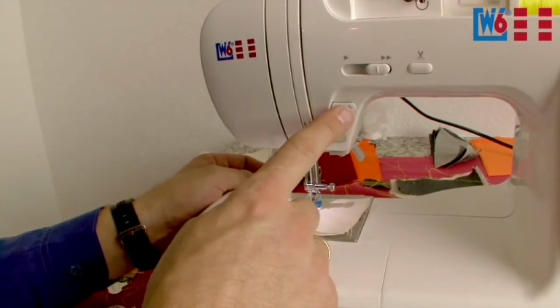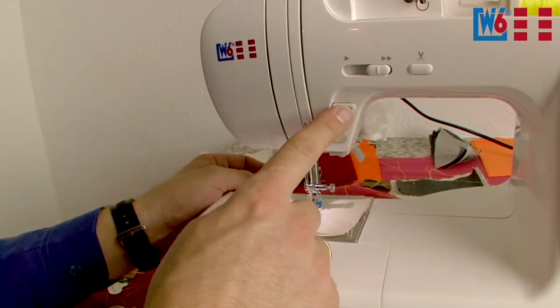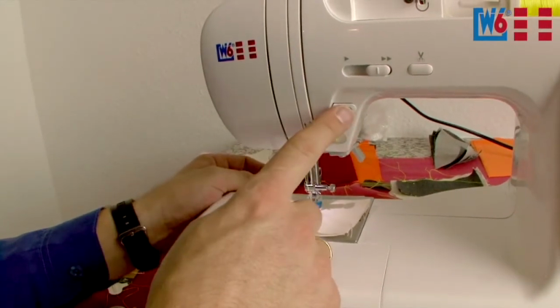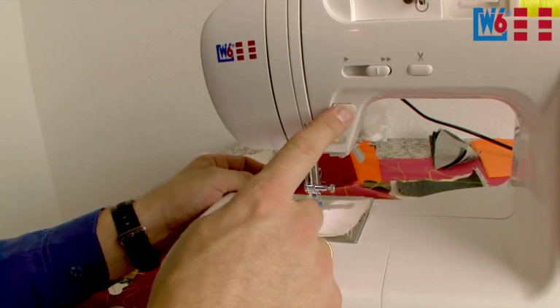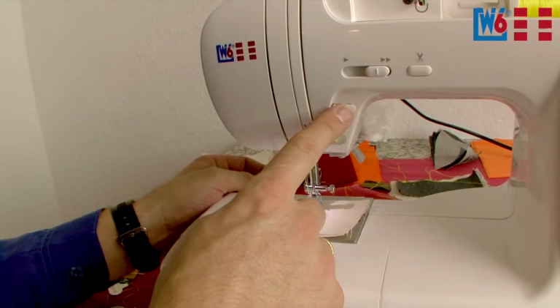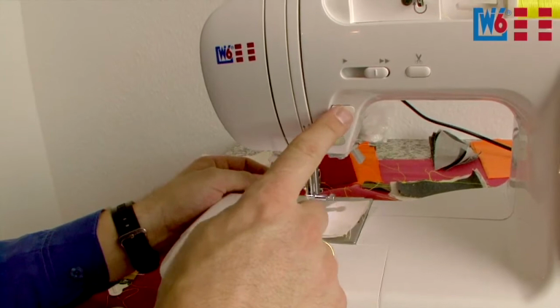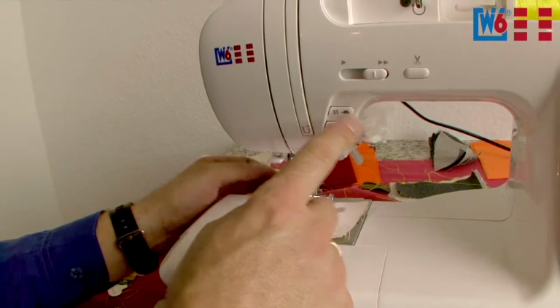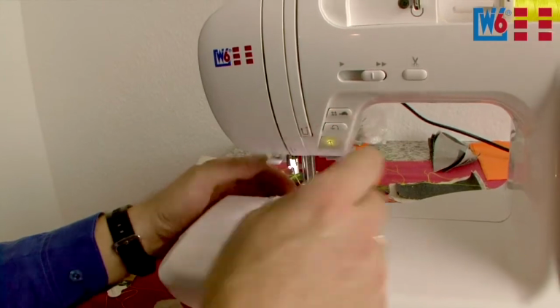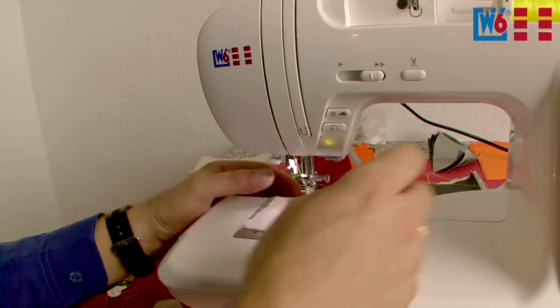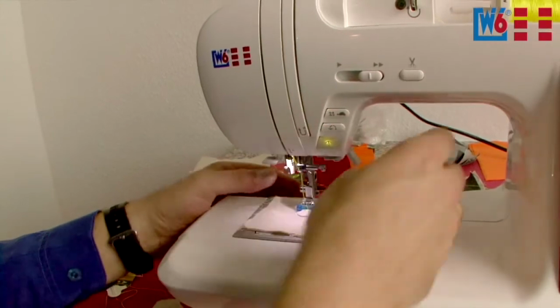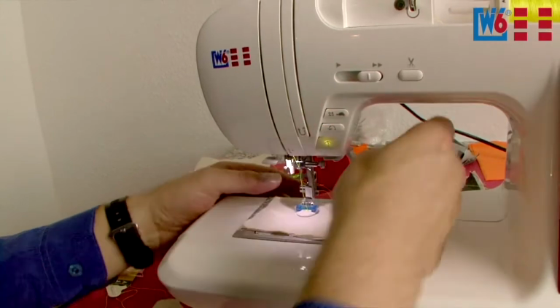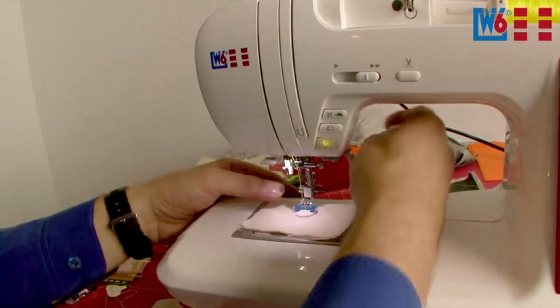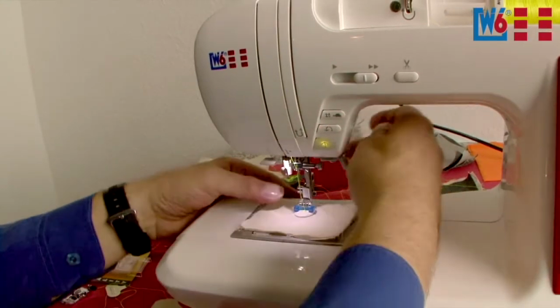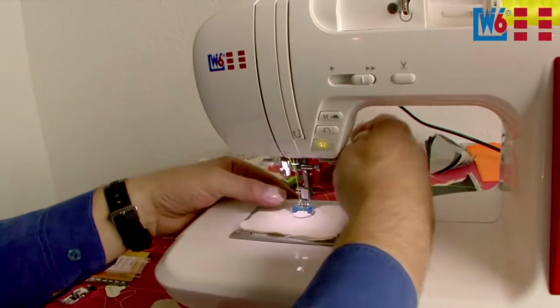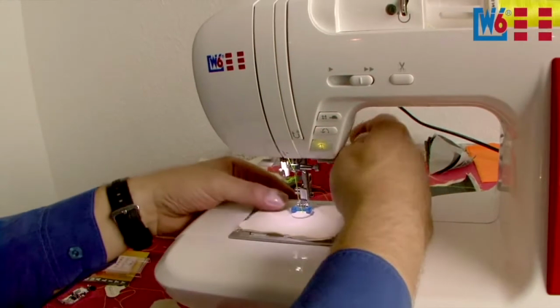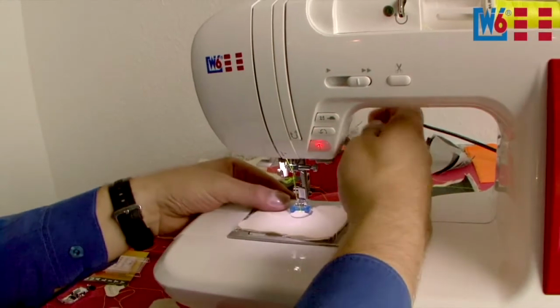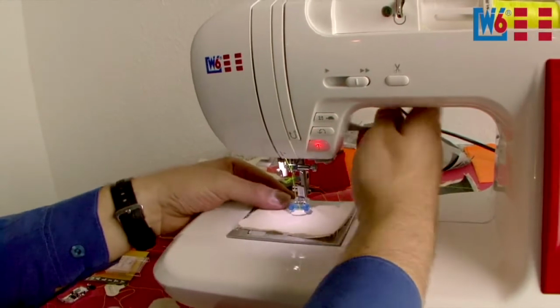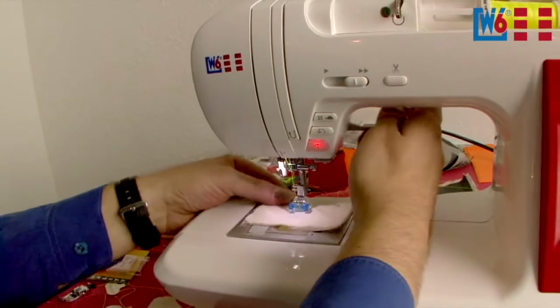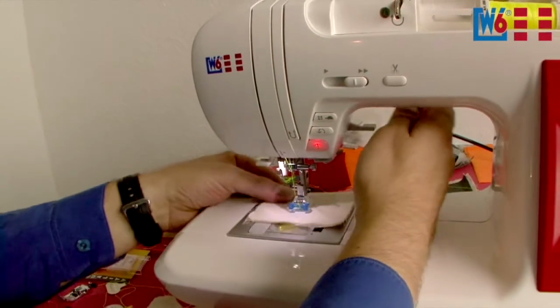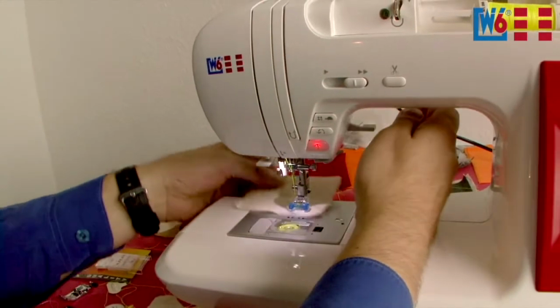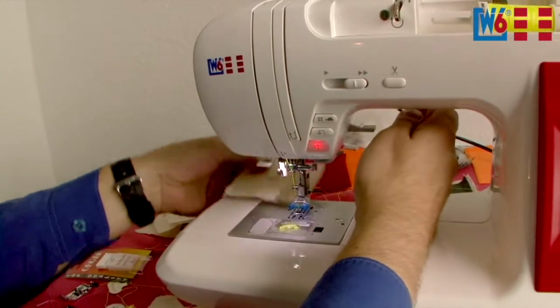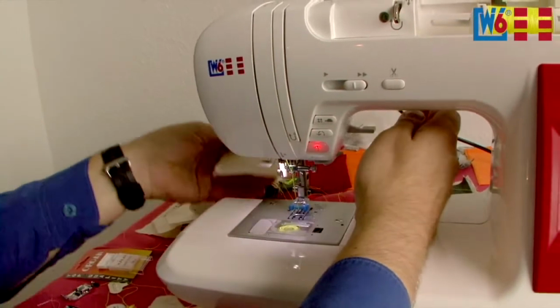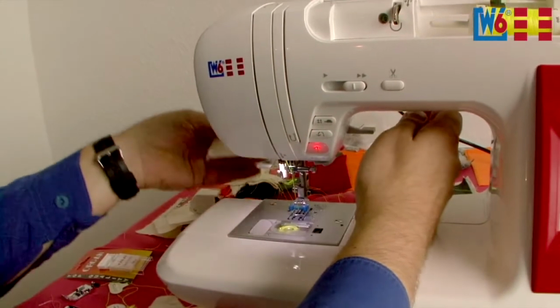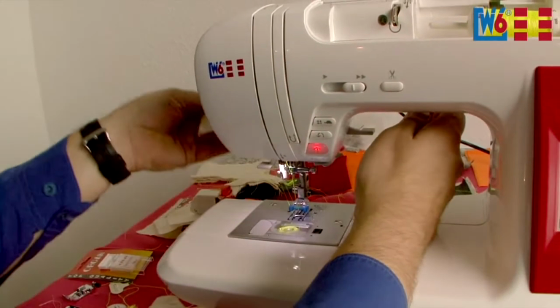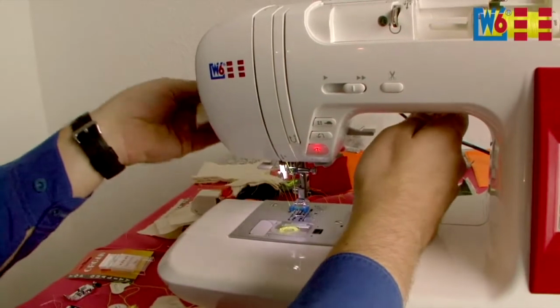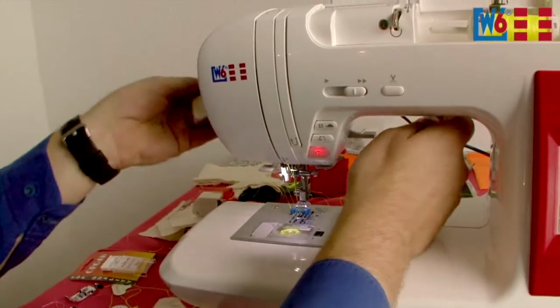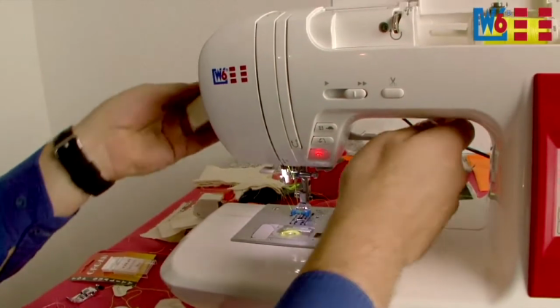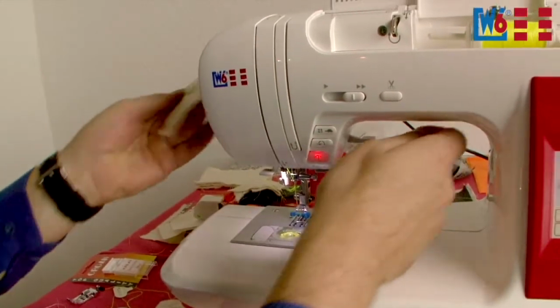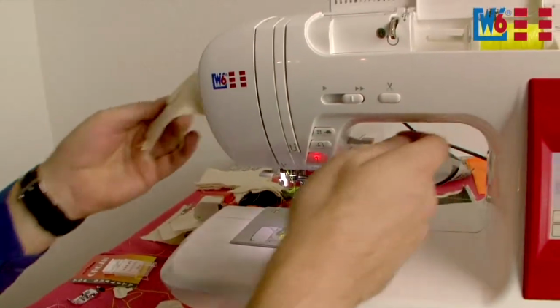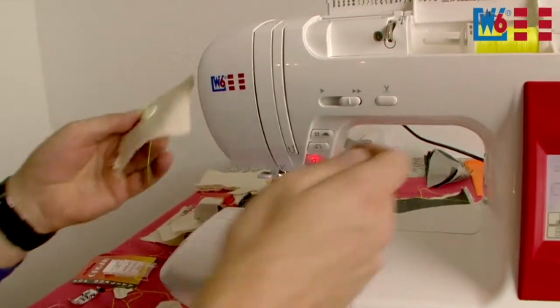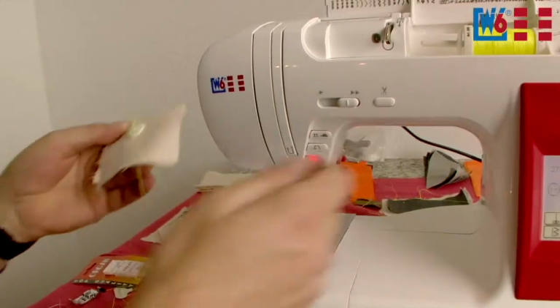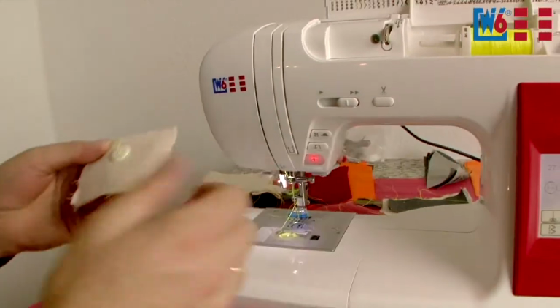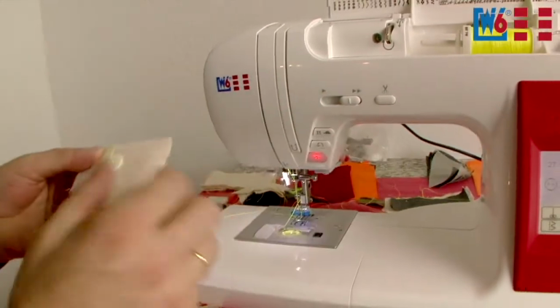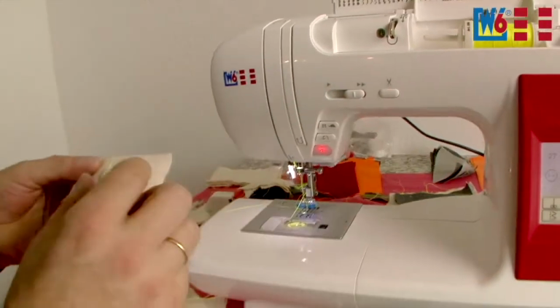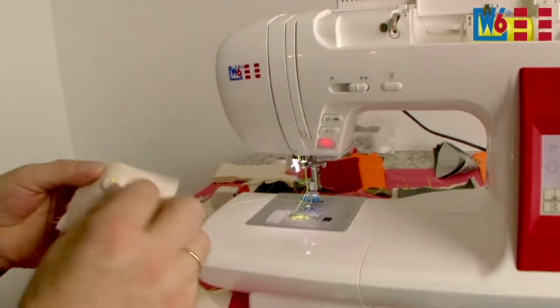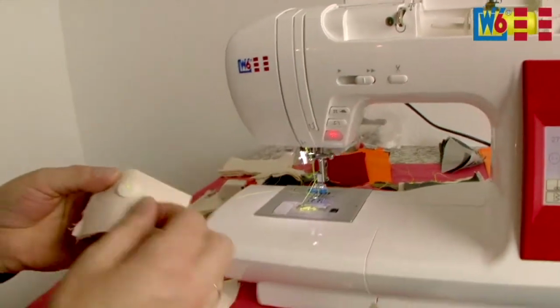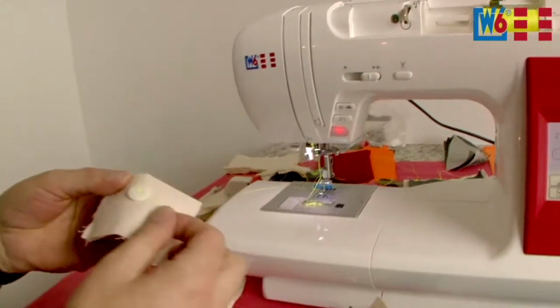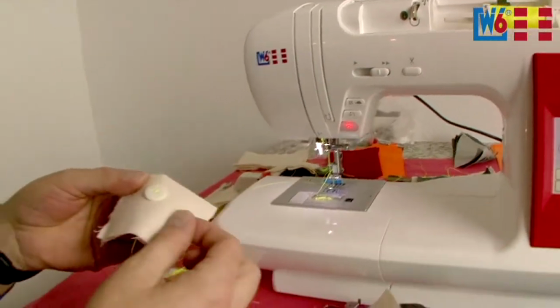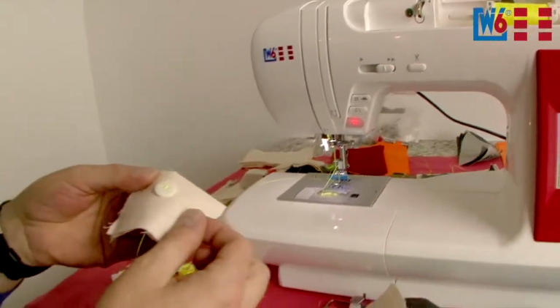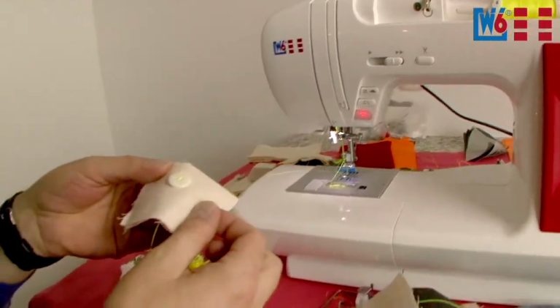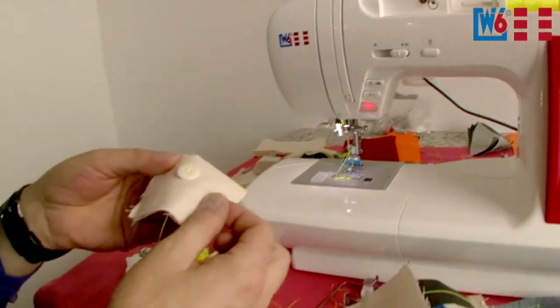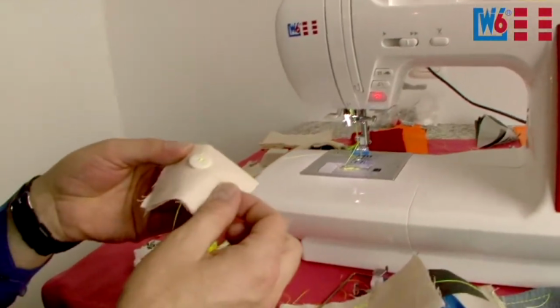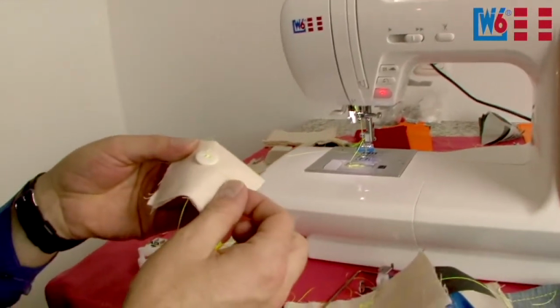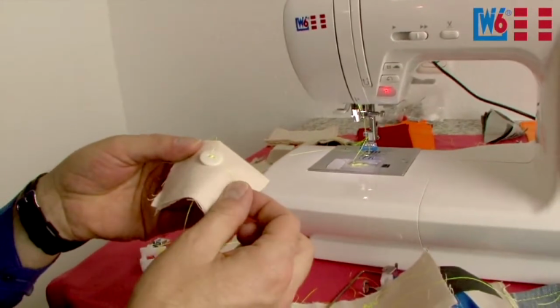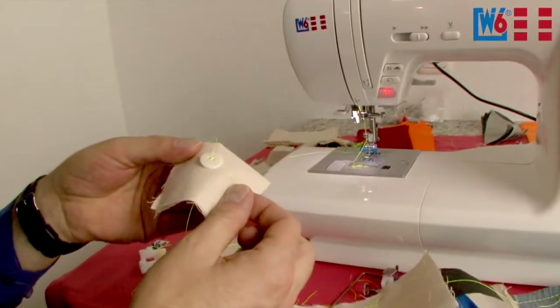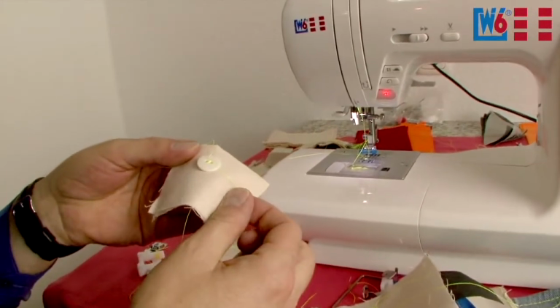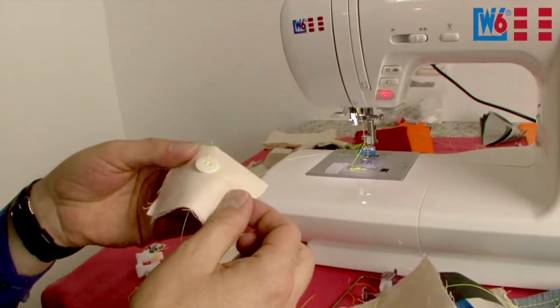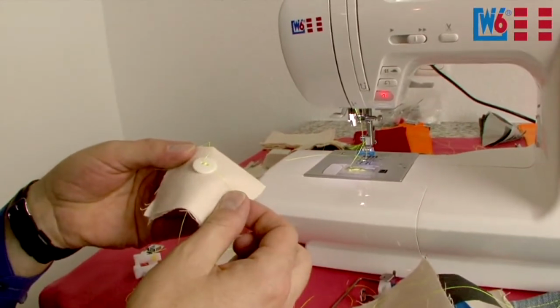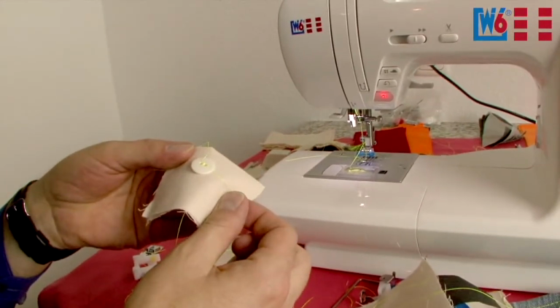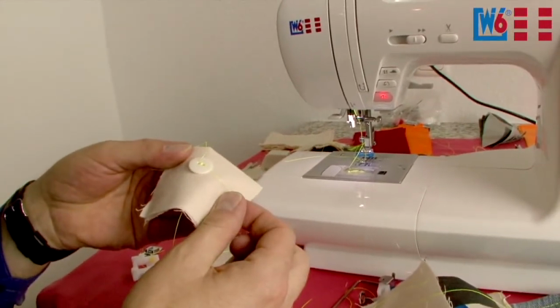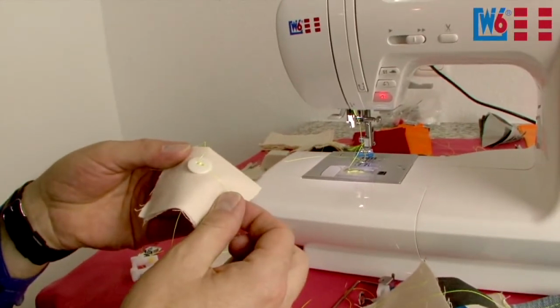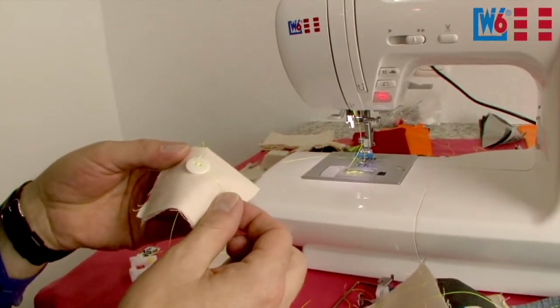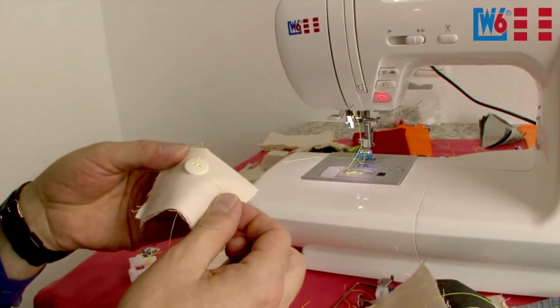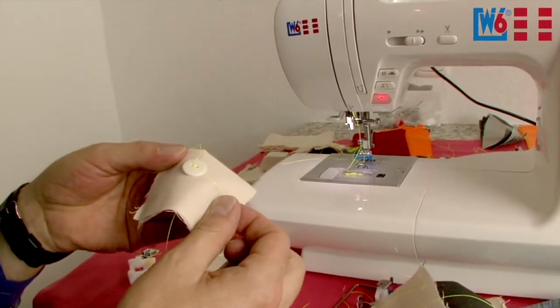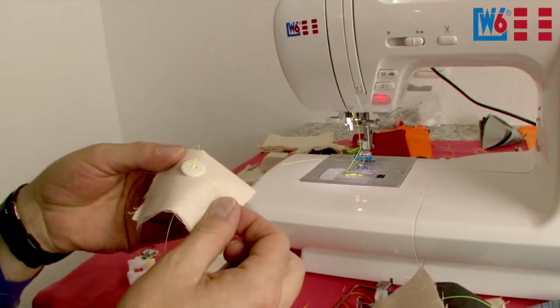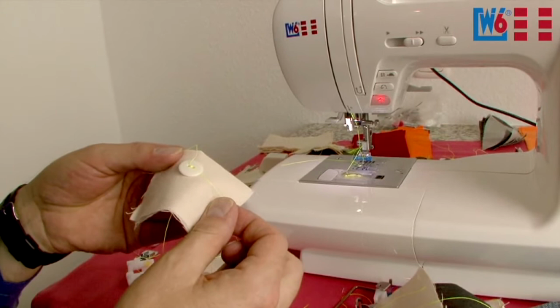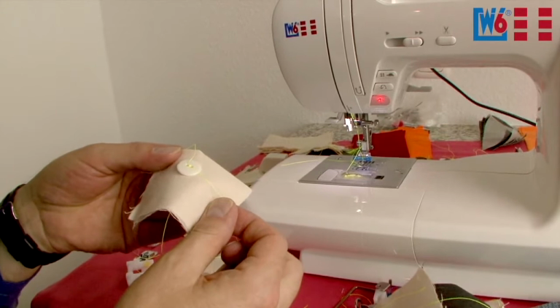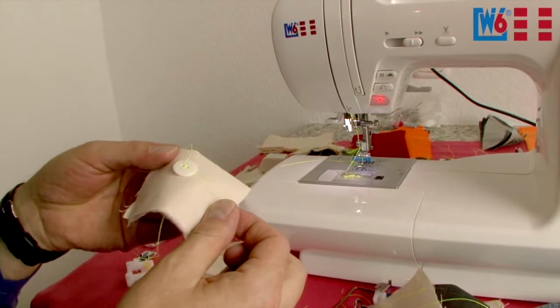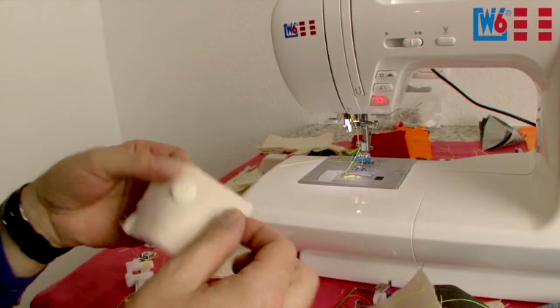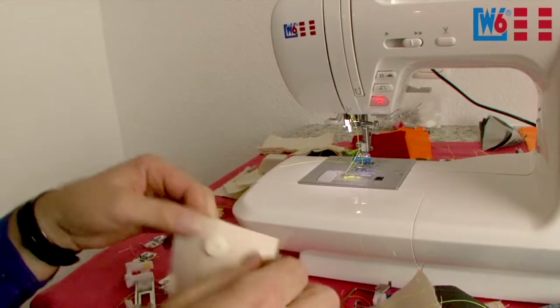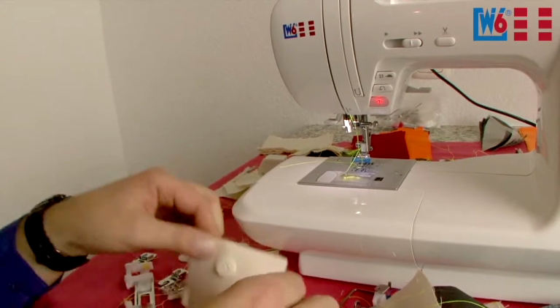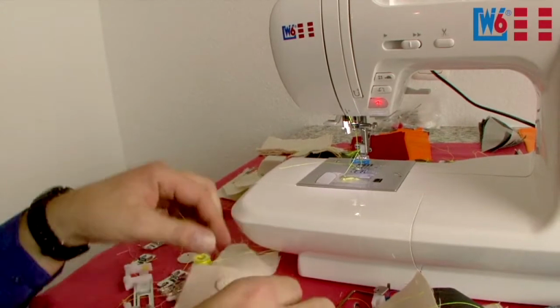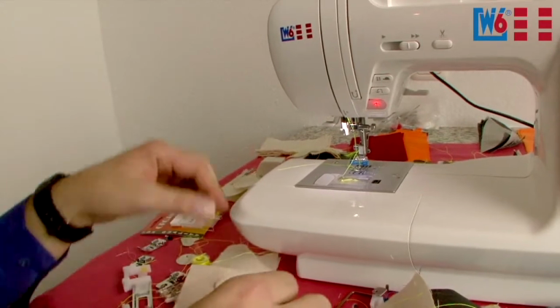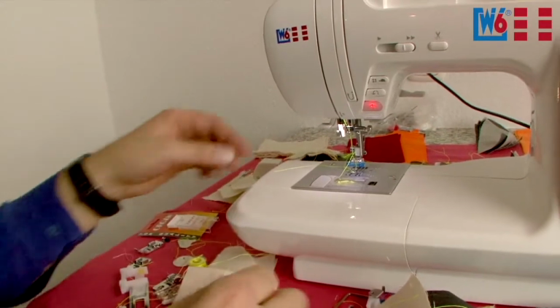Raise the needle, lift the foot, take it out, cut the threads — done. The button is sewn on. Looks perfect.